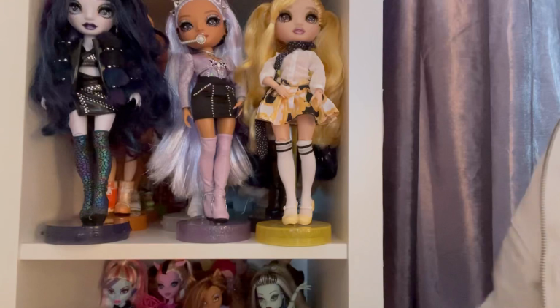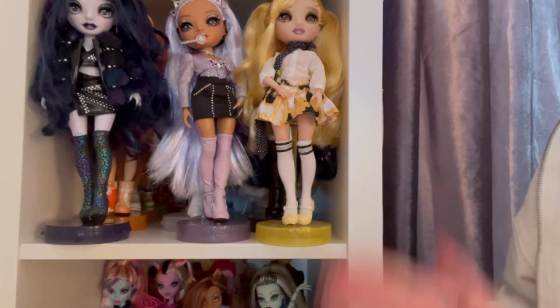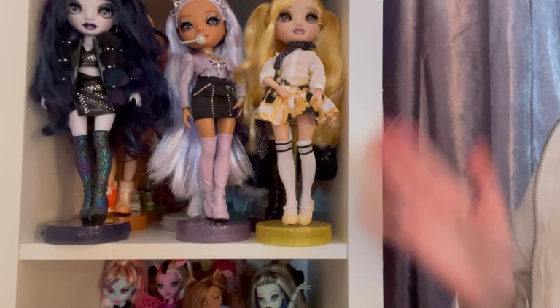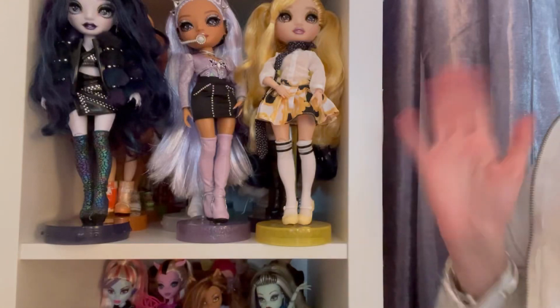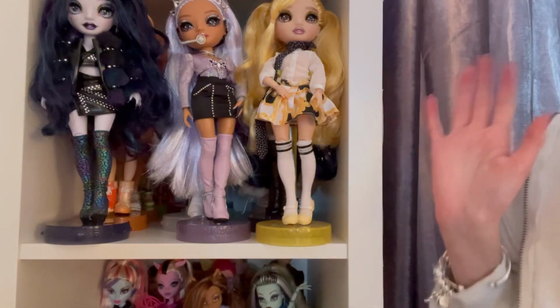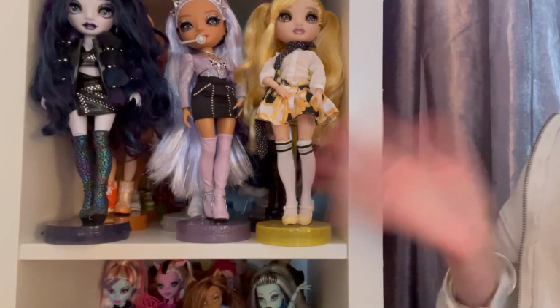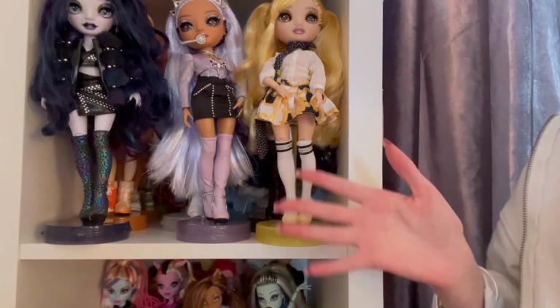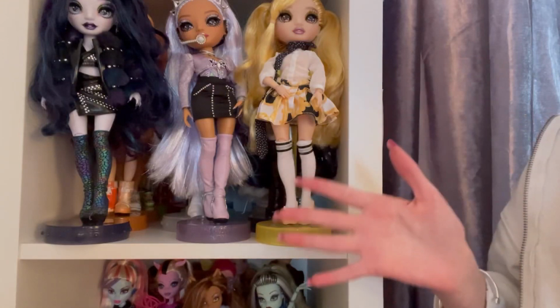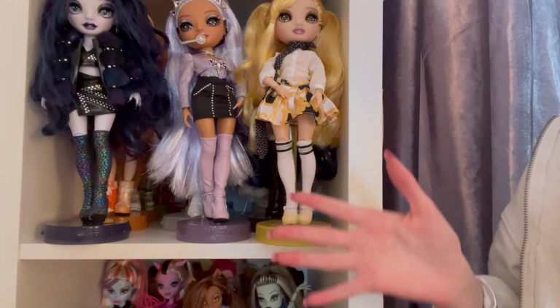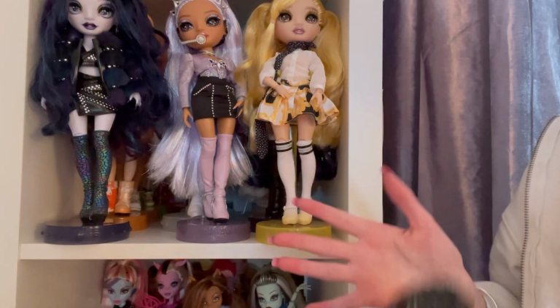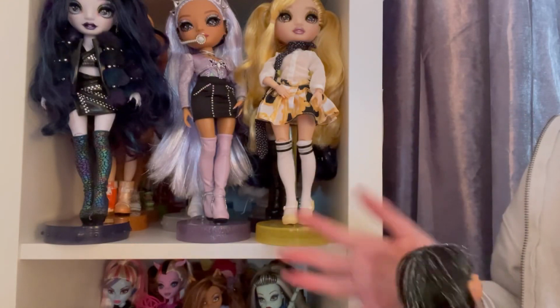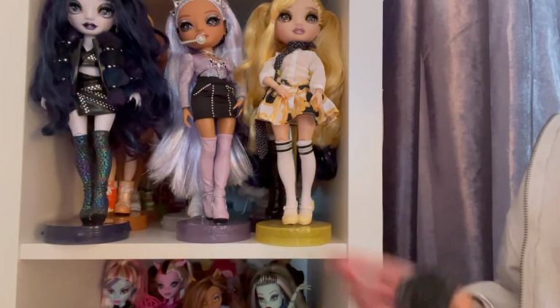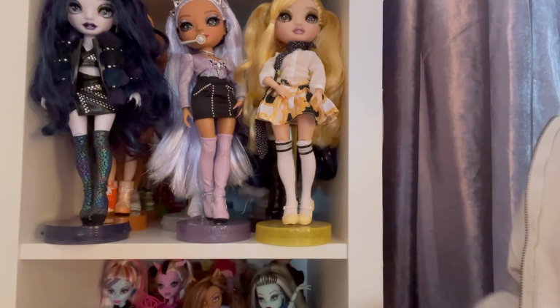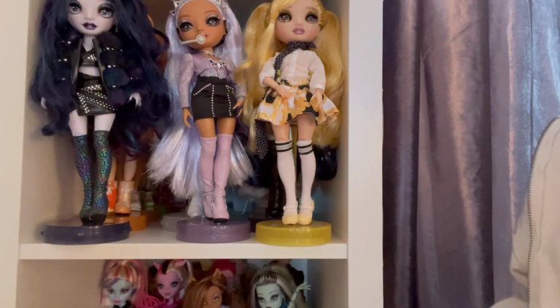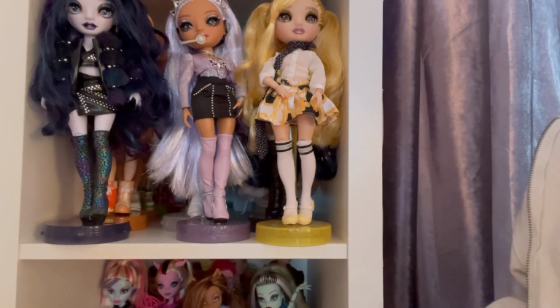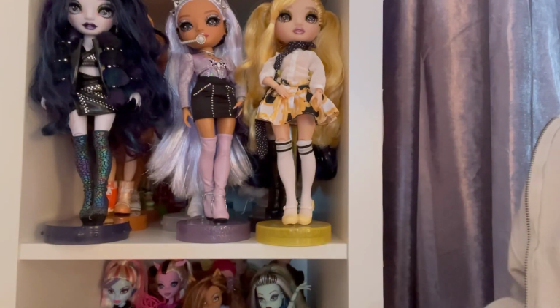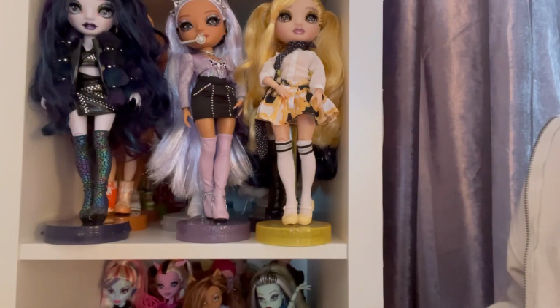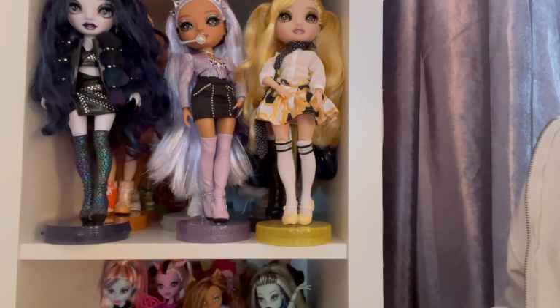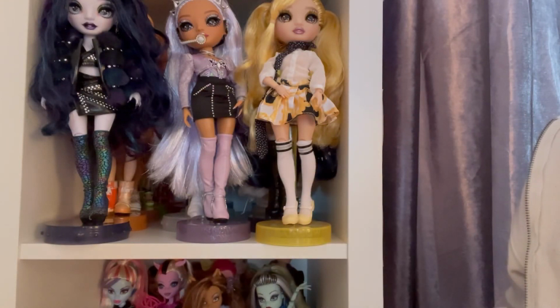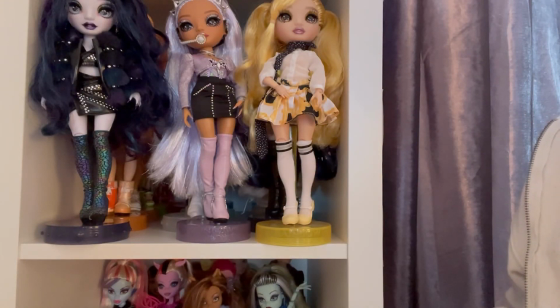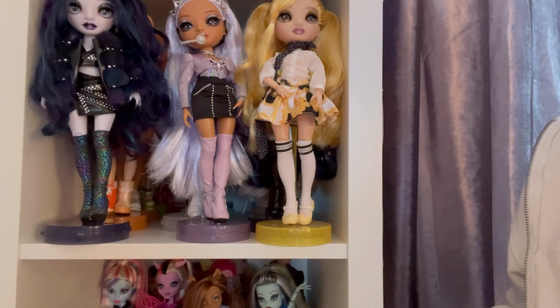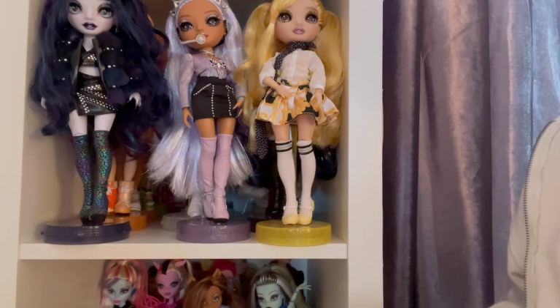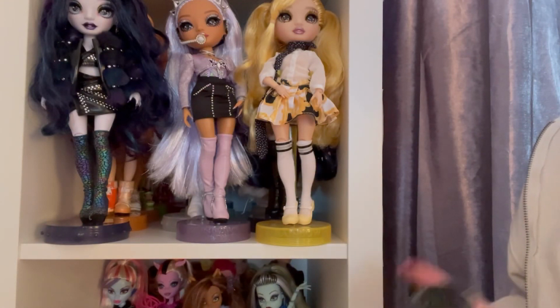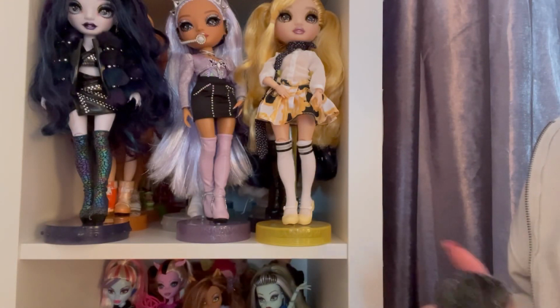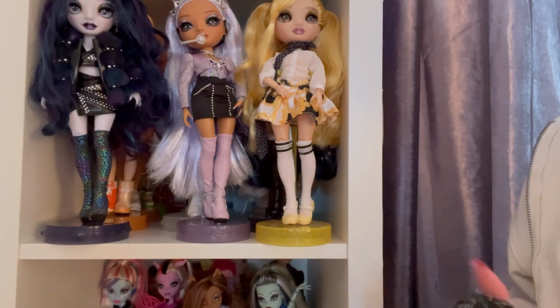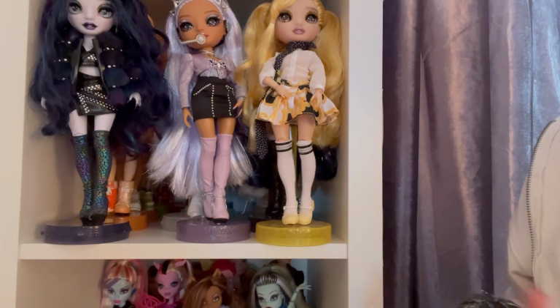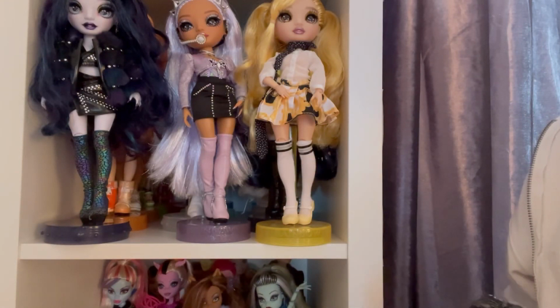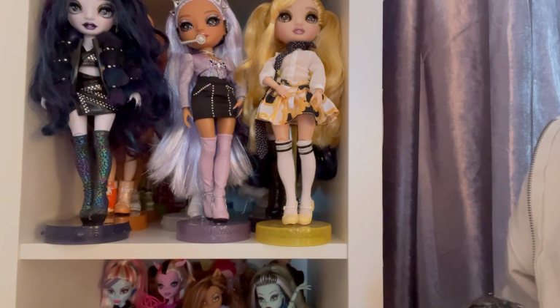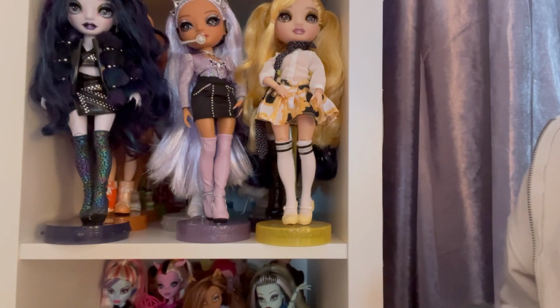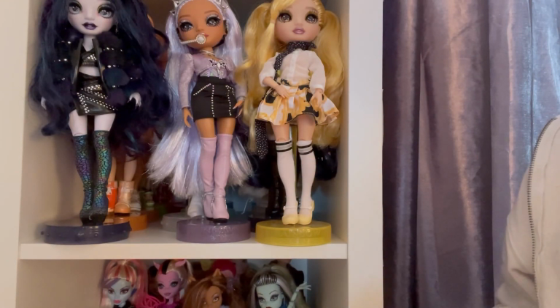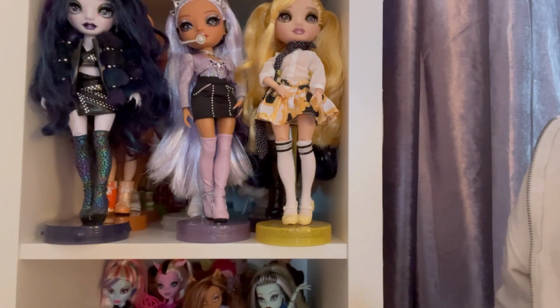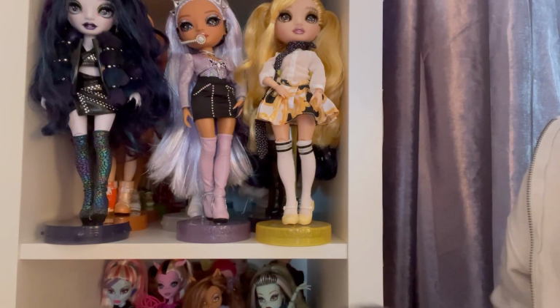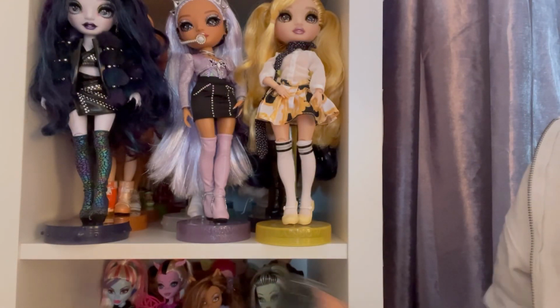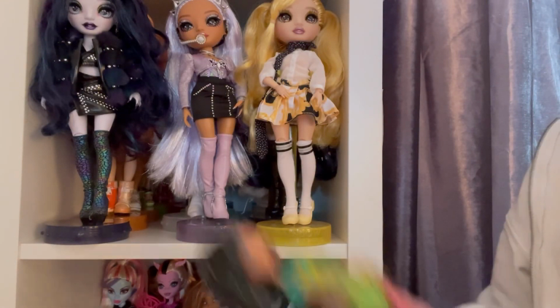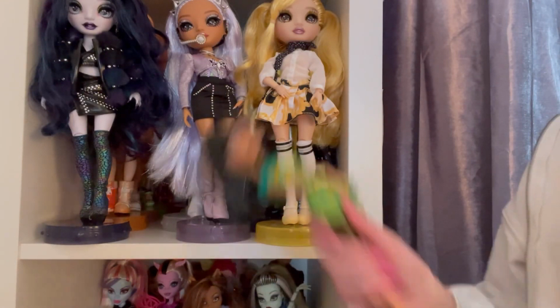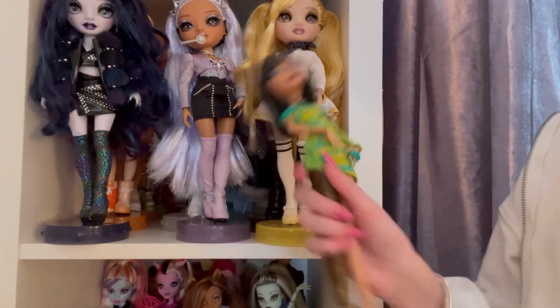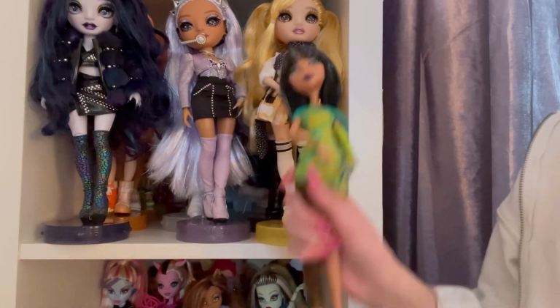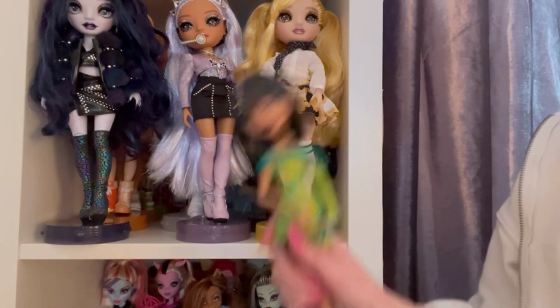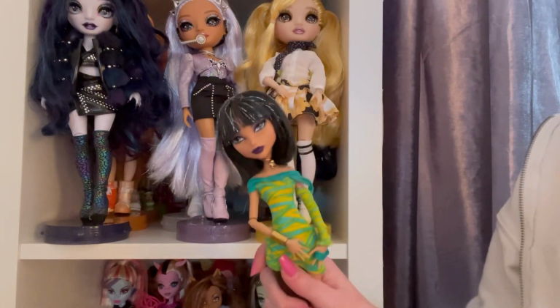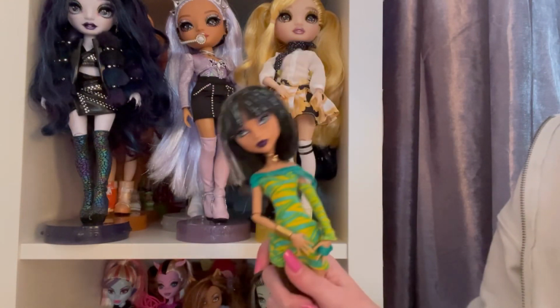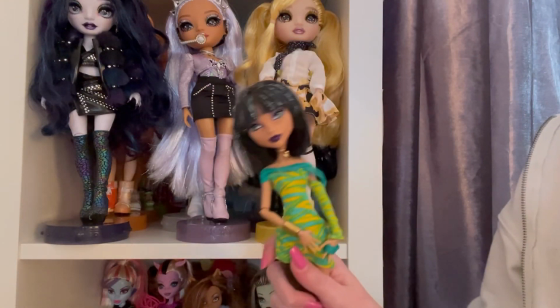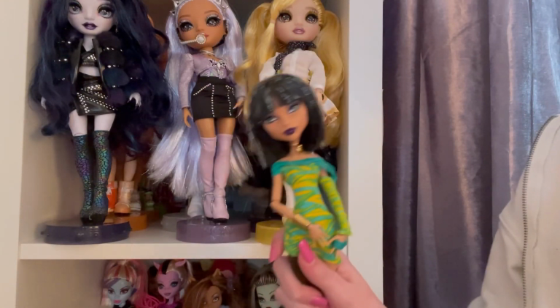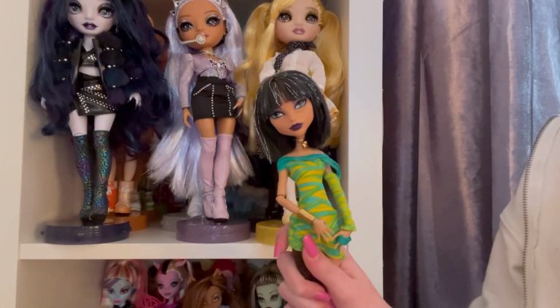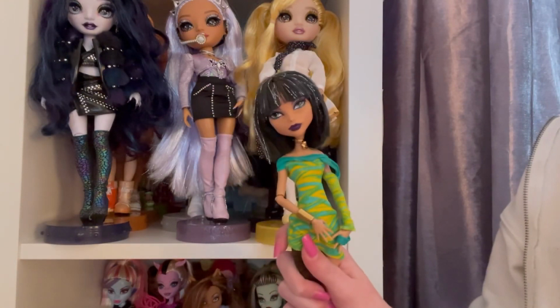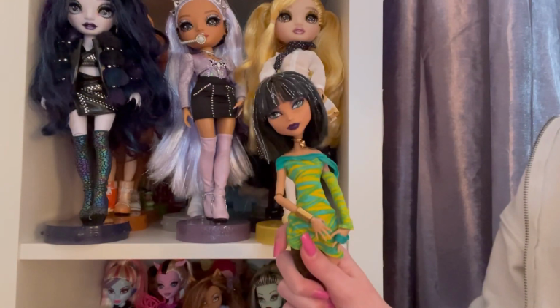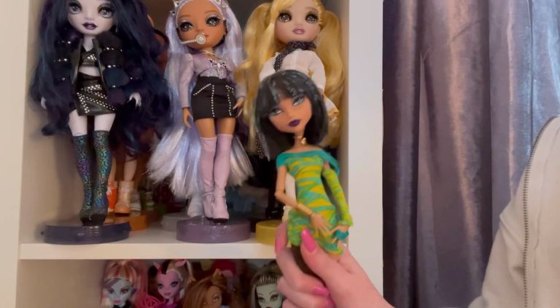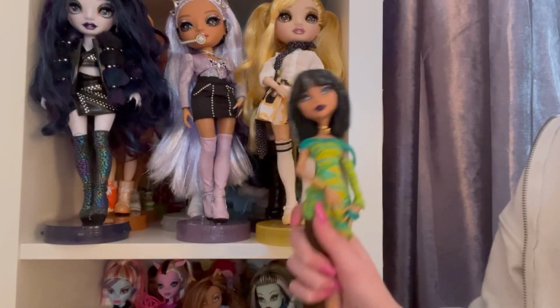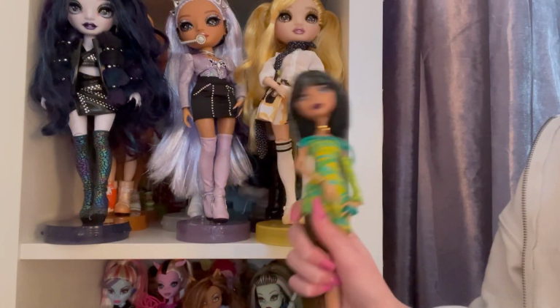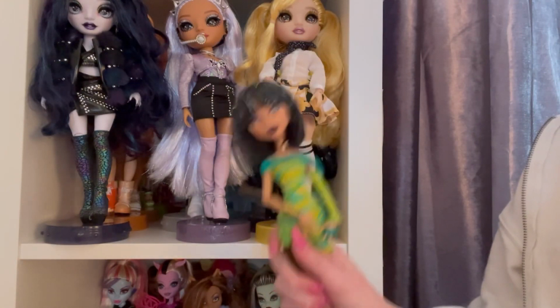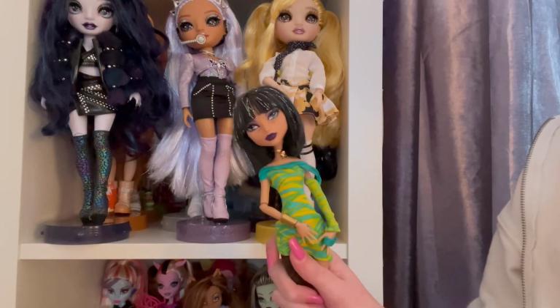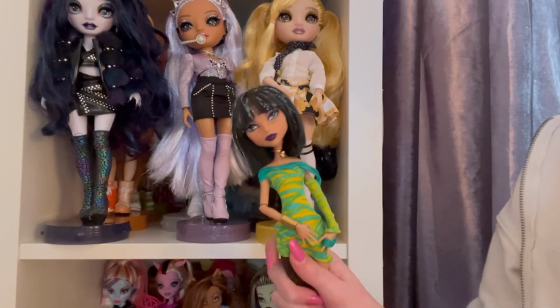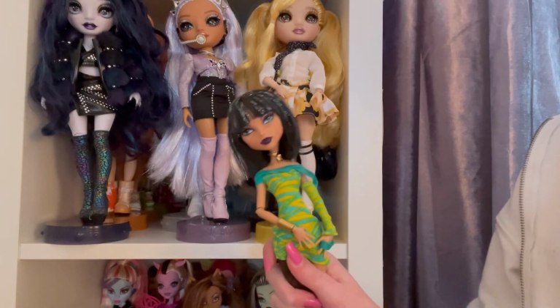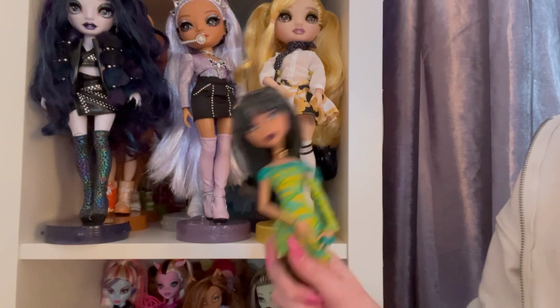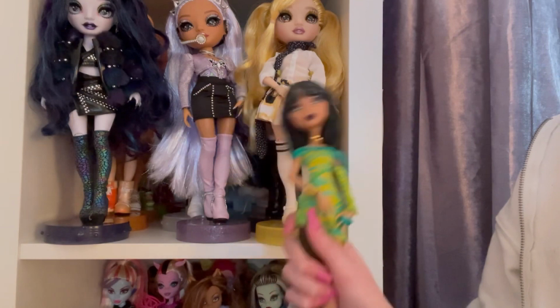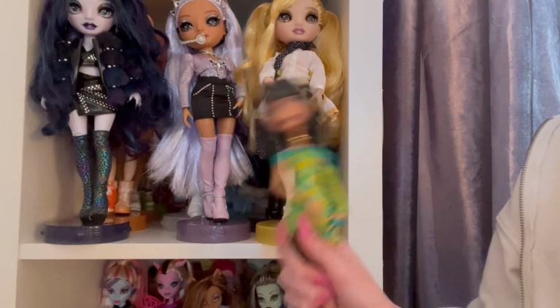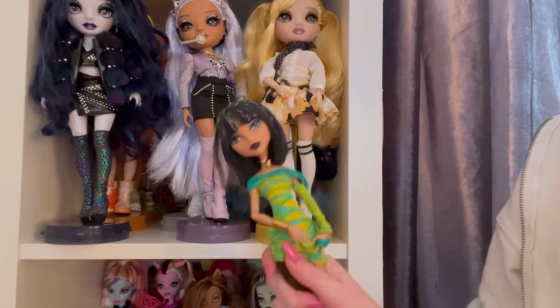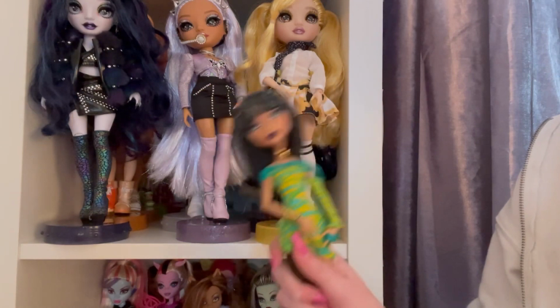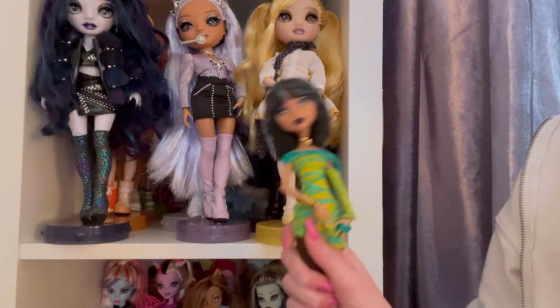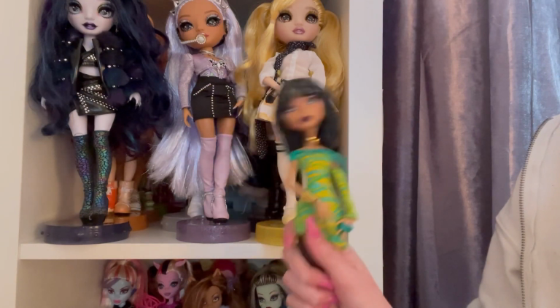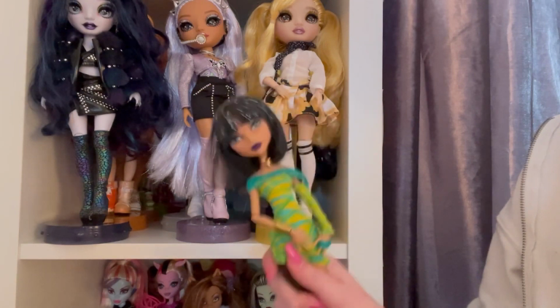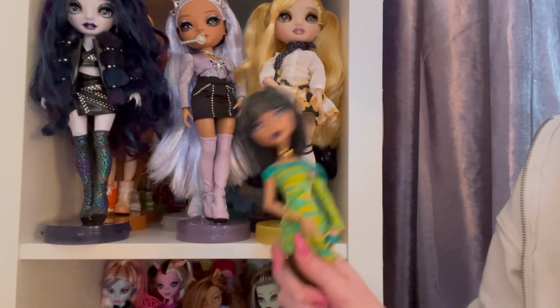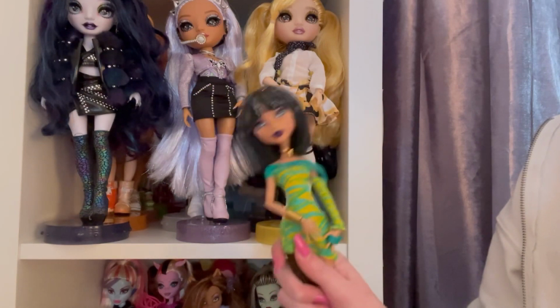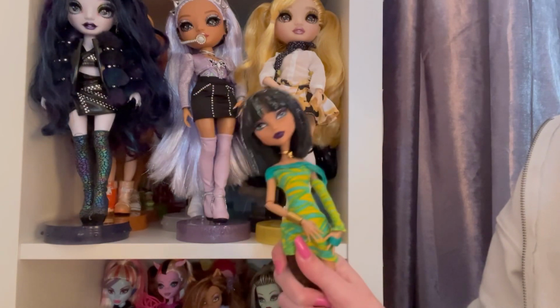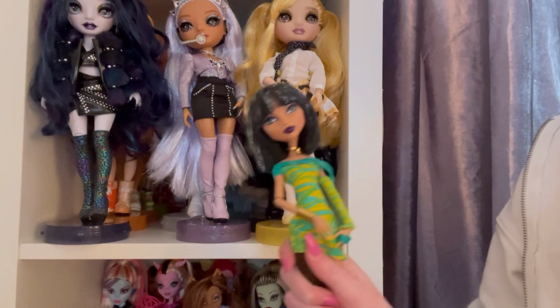Hi everyone, welcome or welcome back to my channel. Today I'm going to be fixing and cleaning up Dawn of the Dance Cleo.